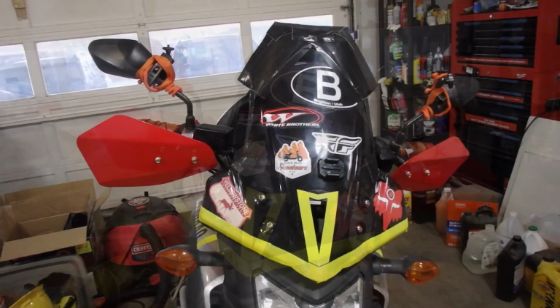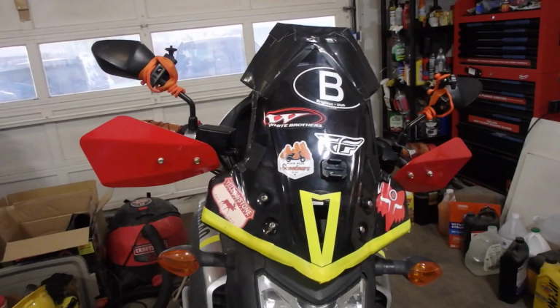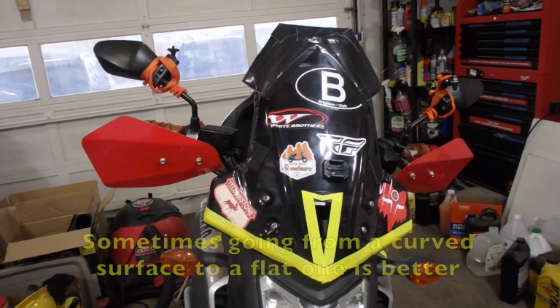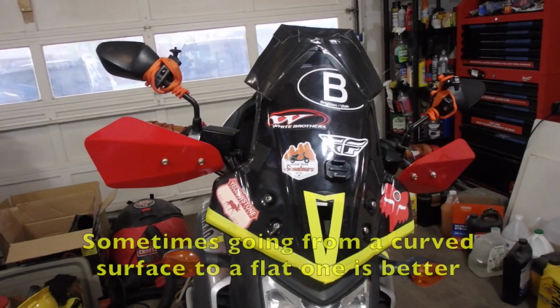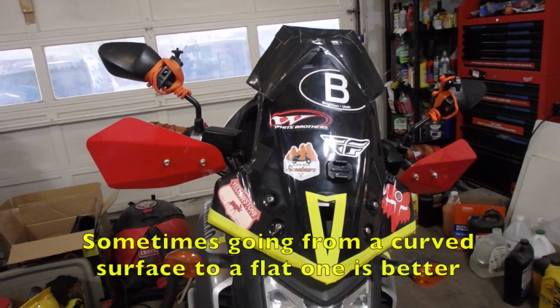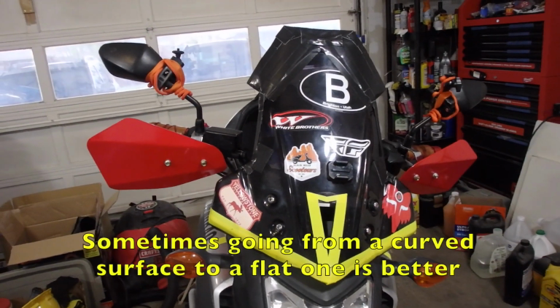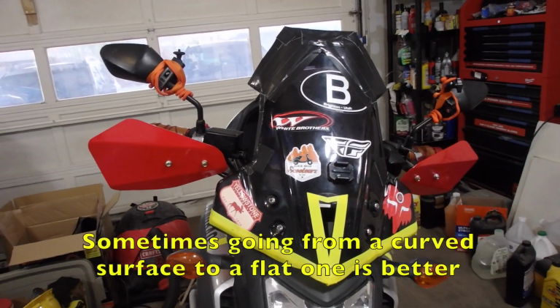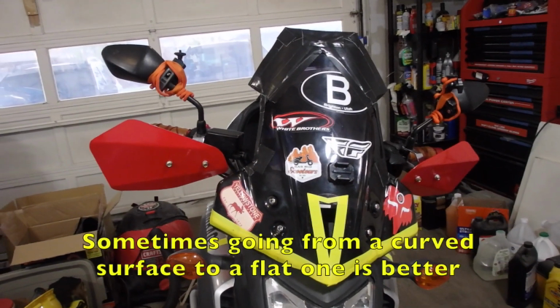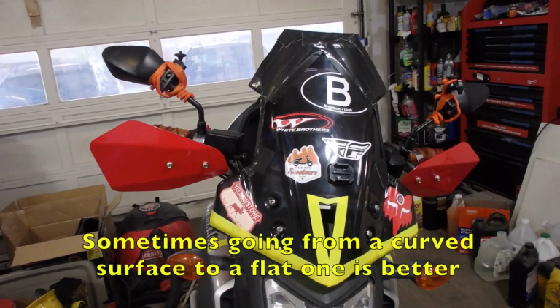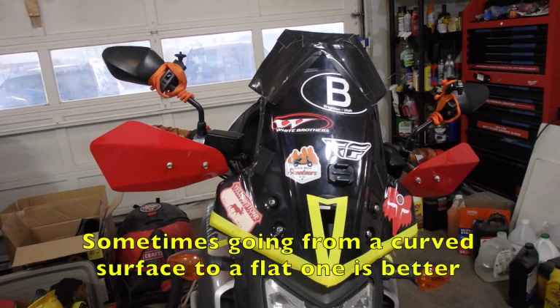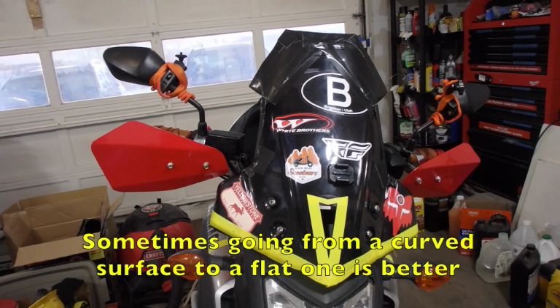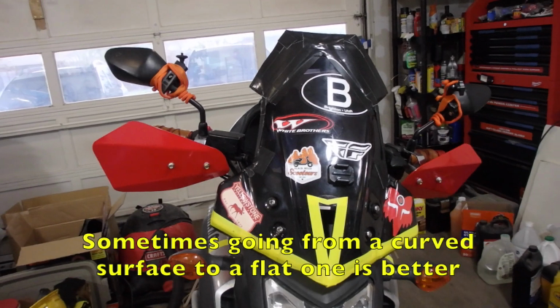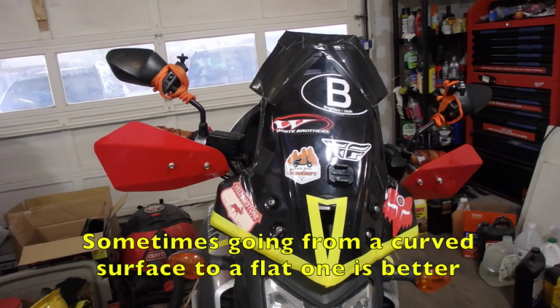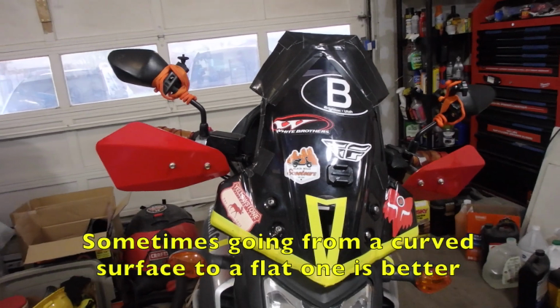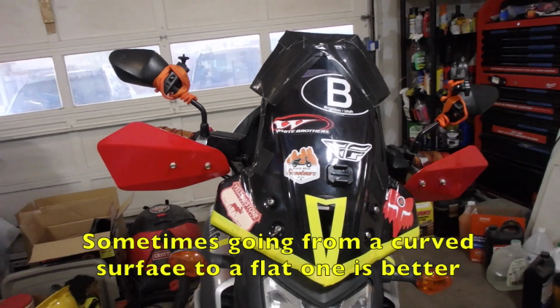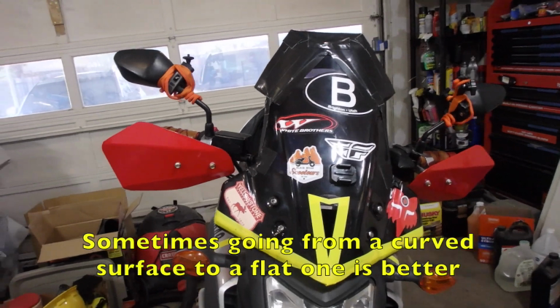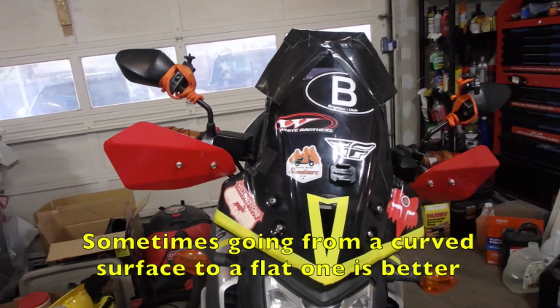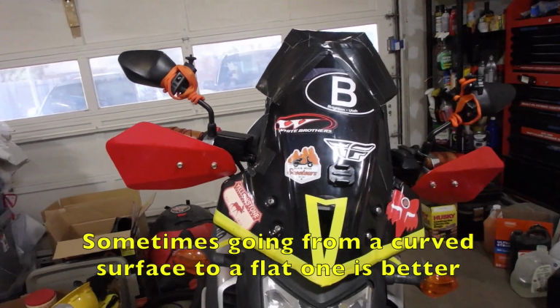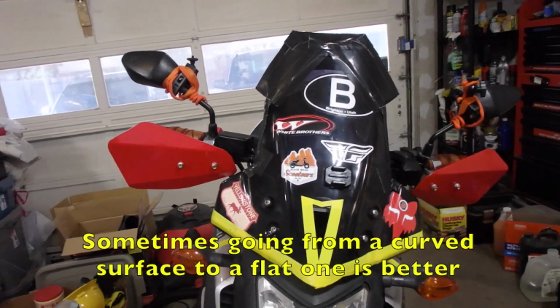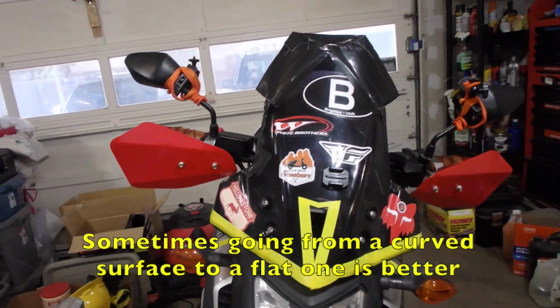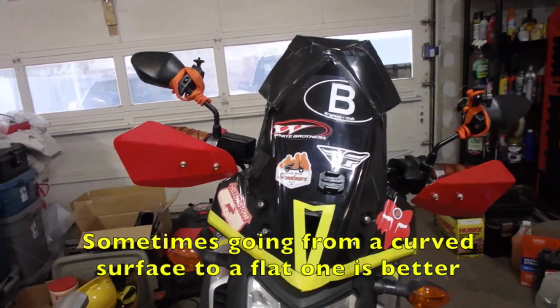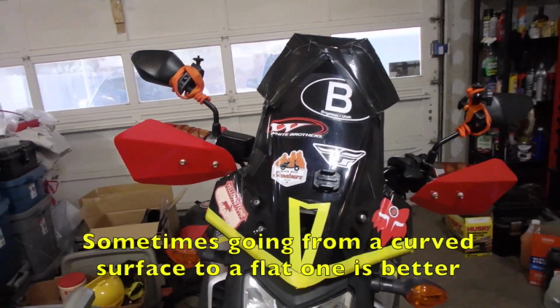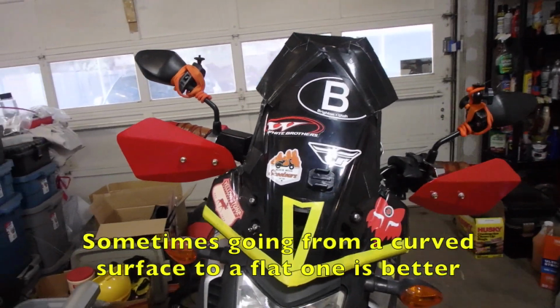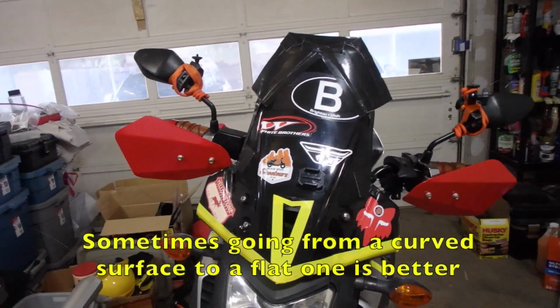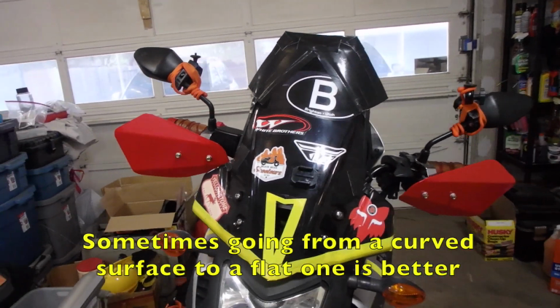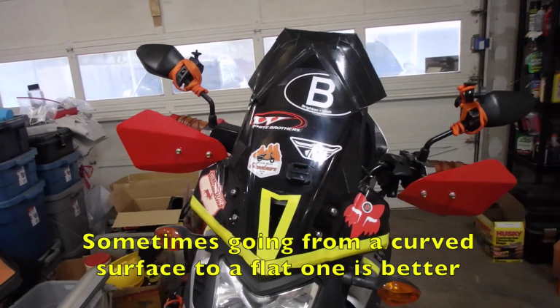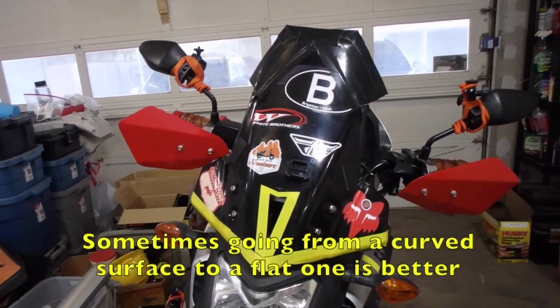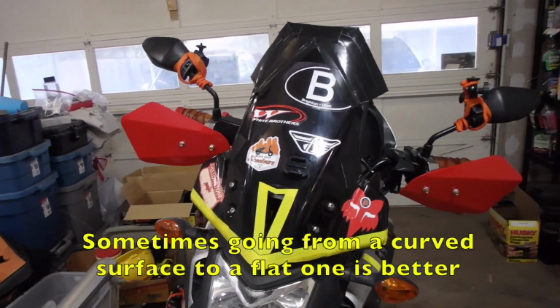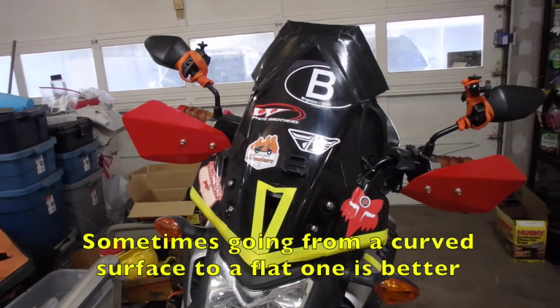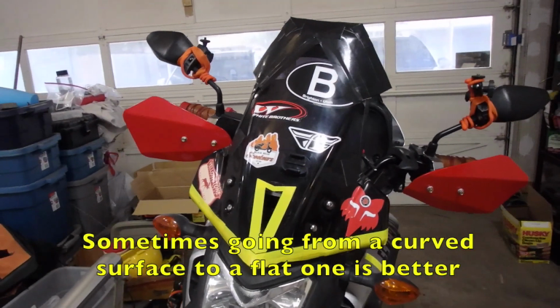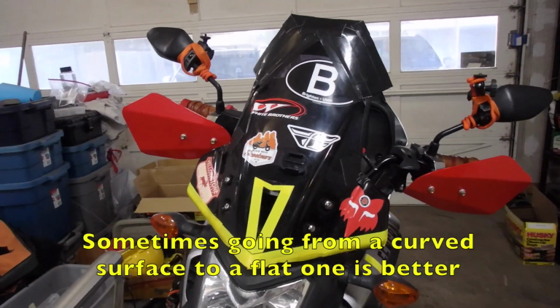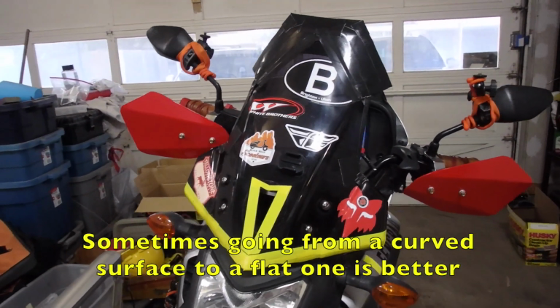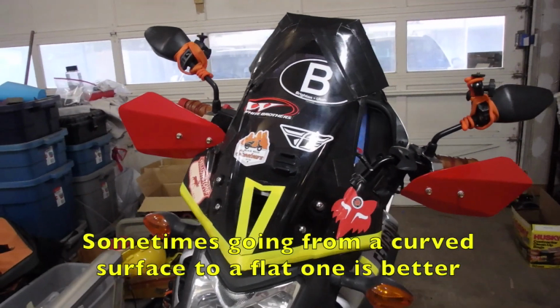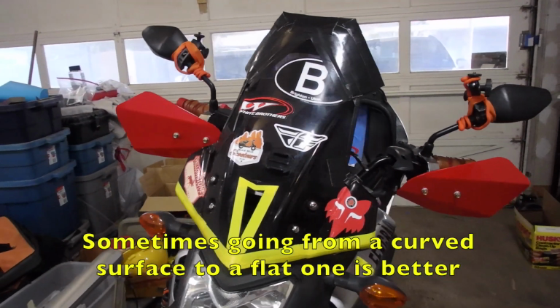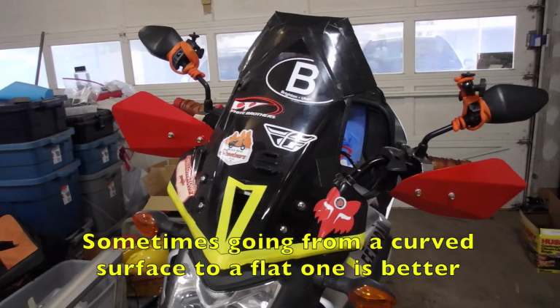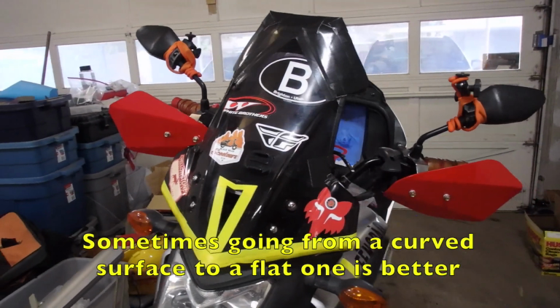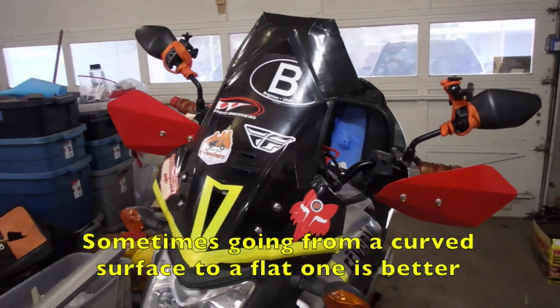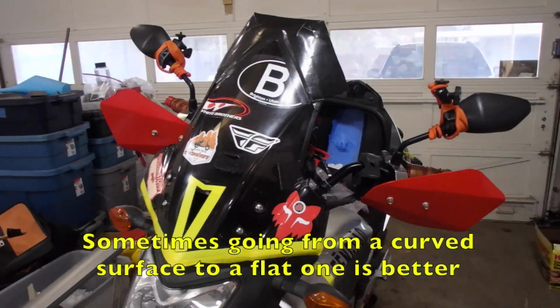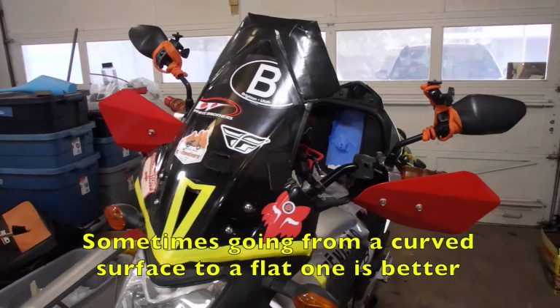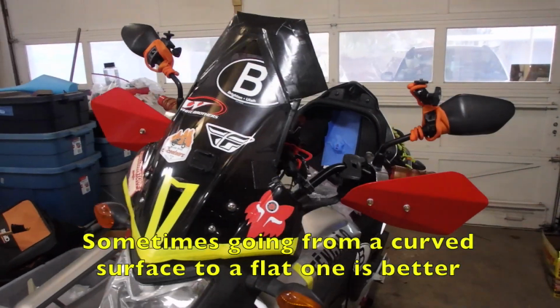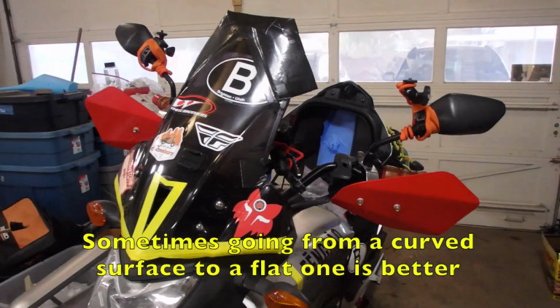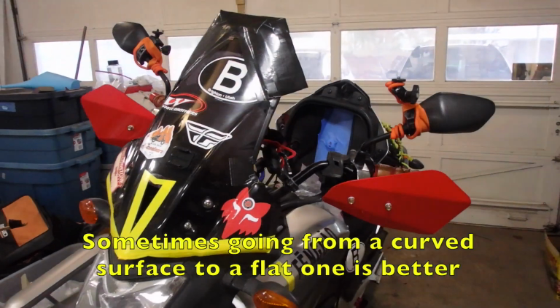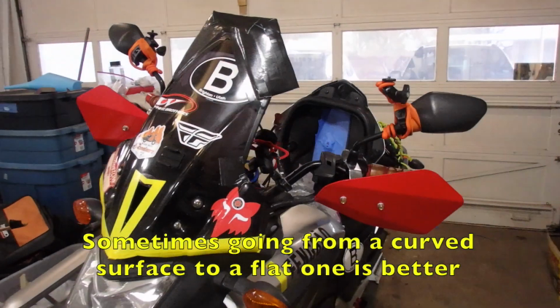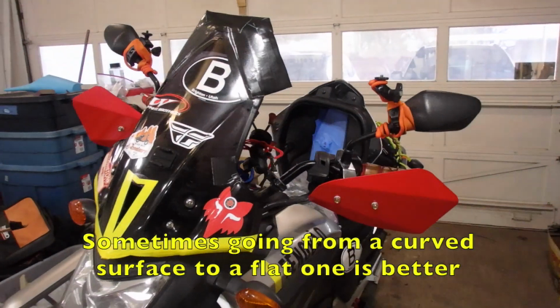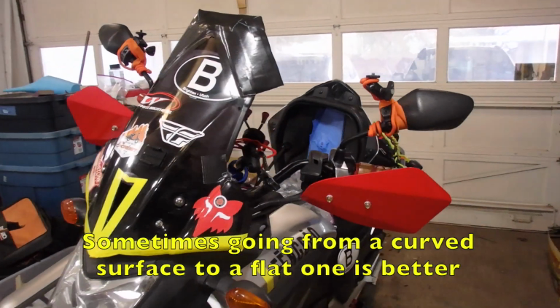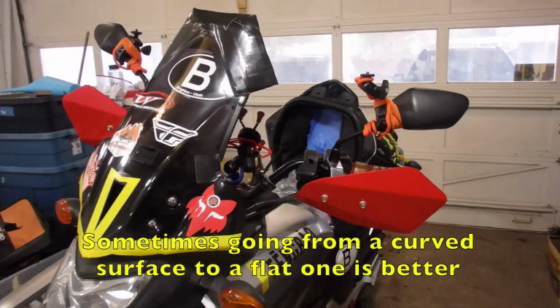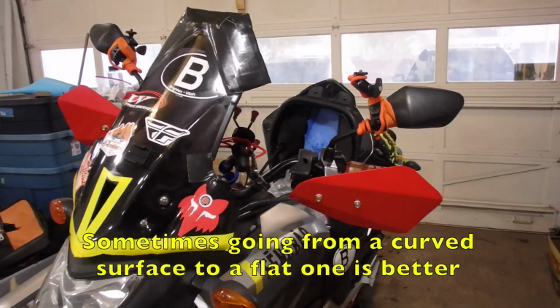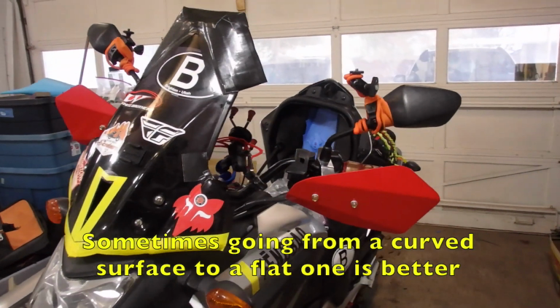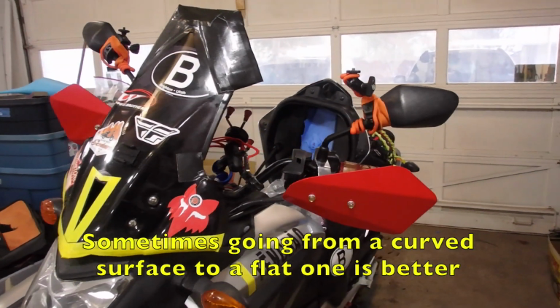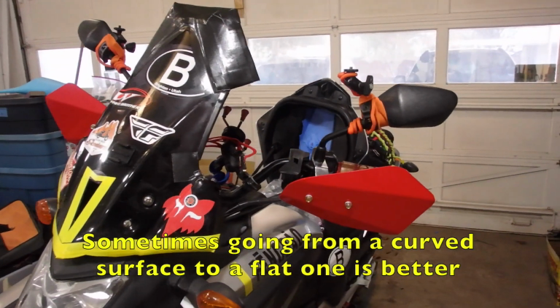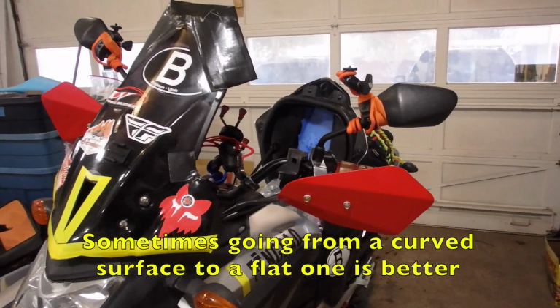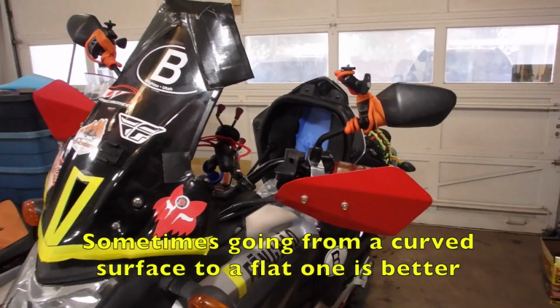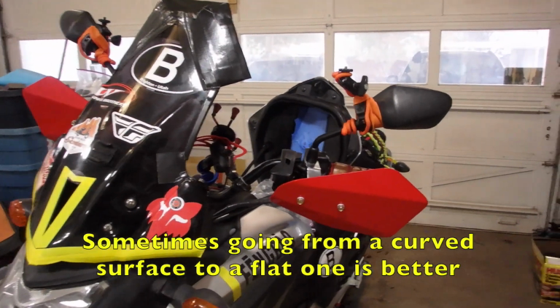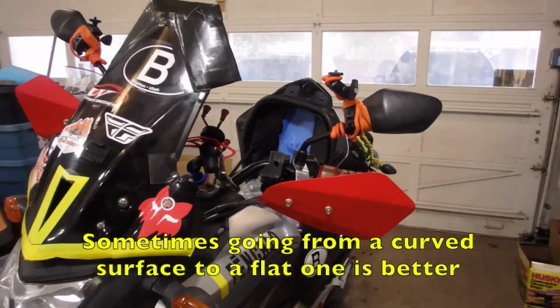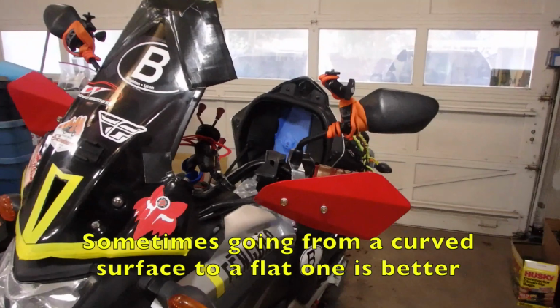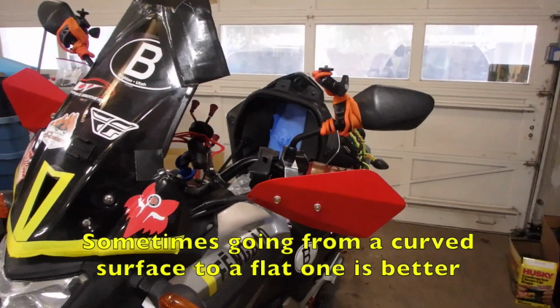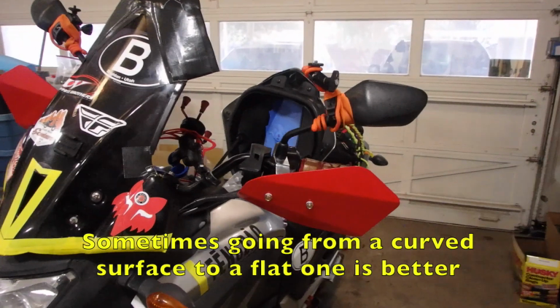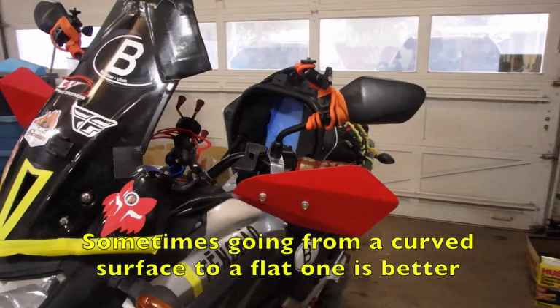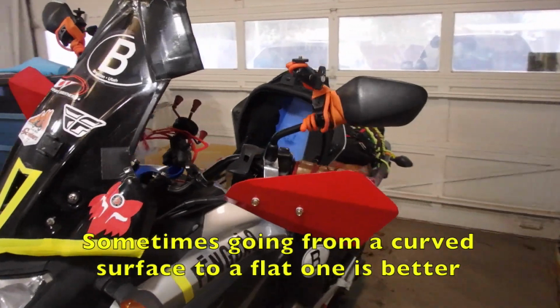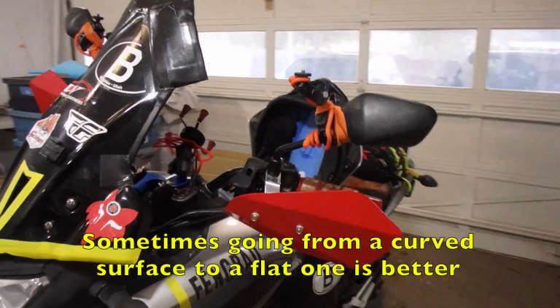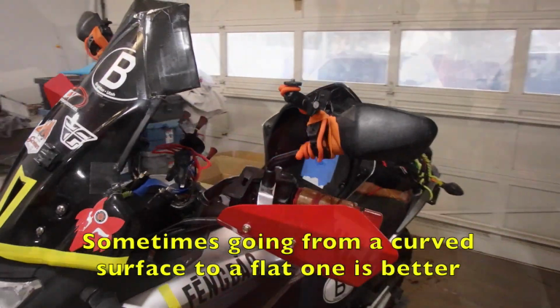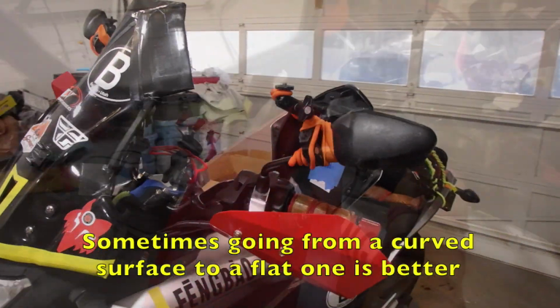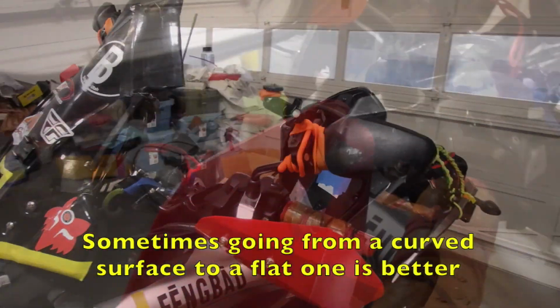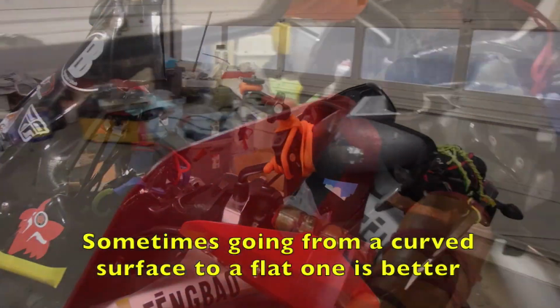This is what it looks like with both handguards in place. Wow, that is really cool. Sometimes less is more, and simple is better than more complex.